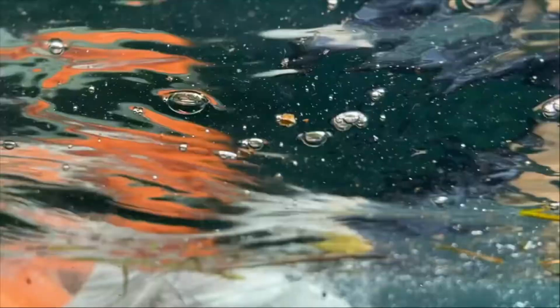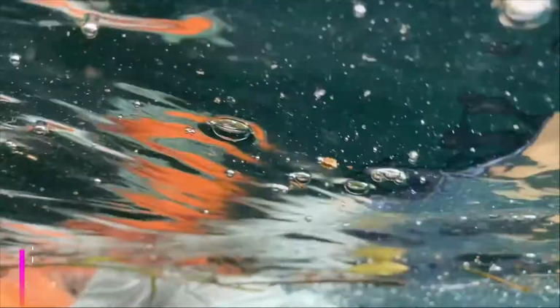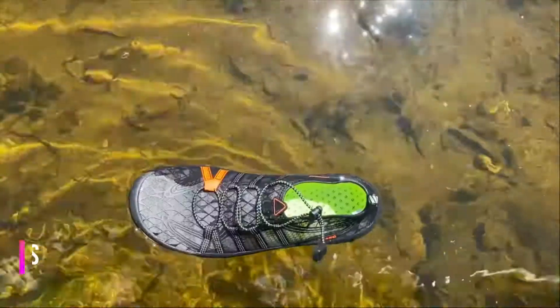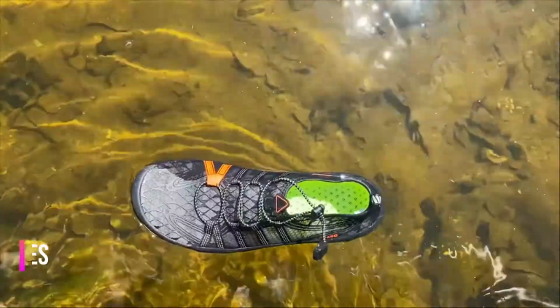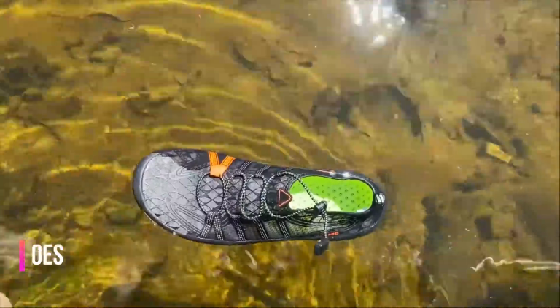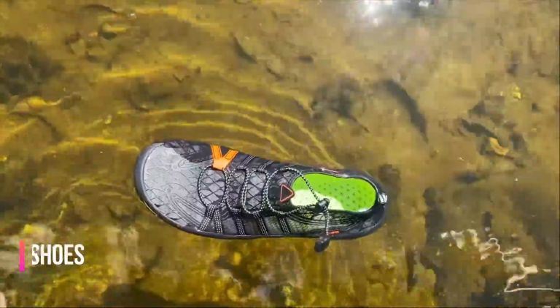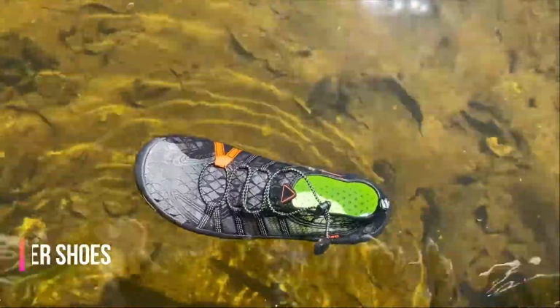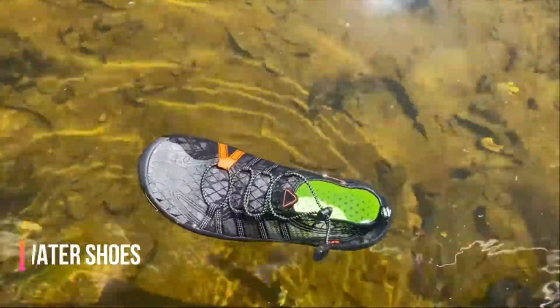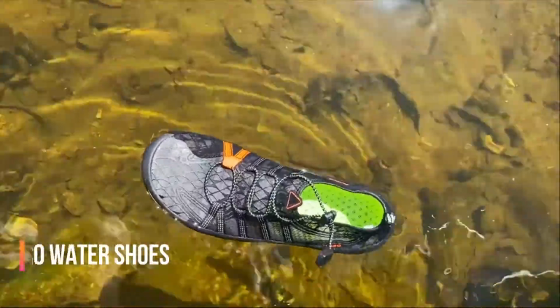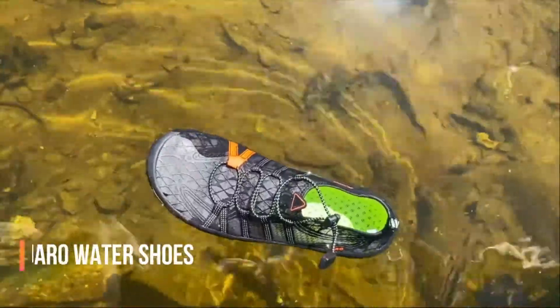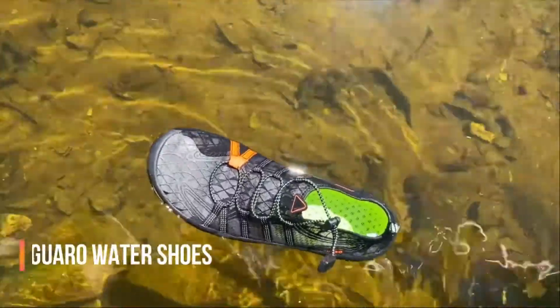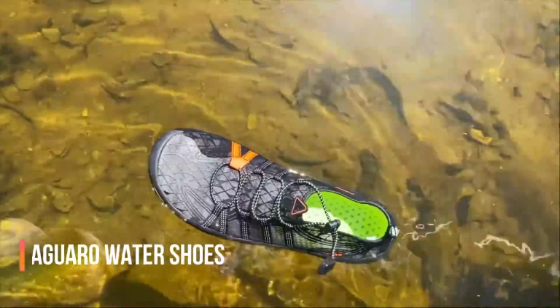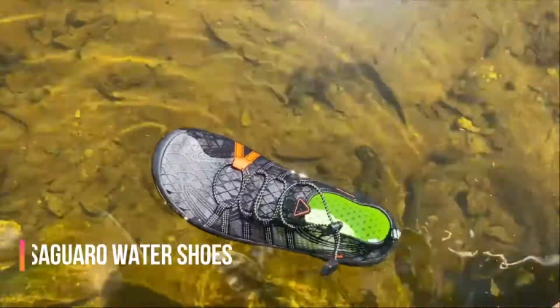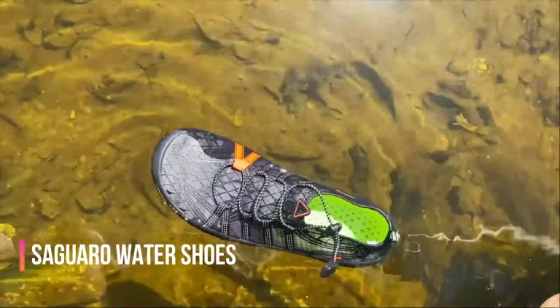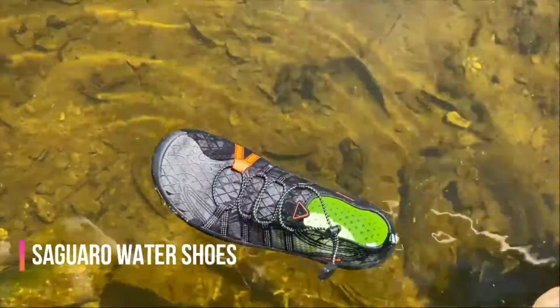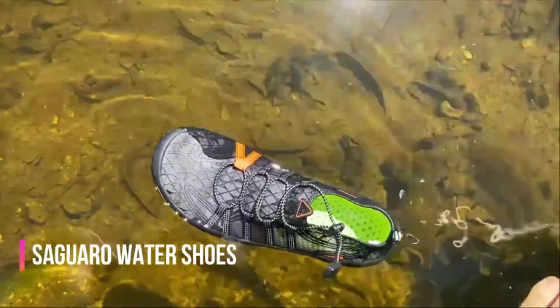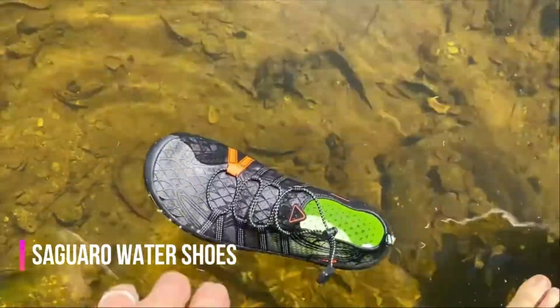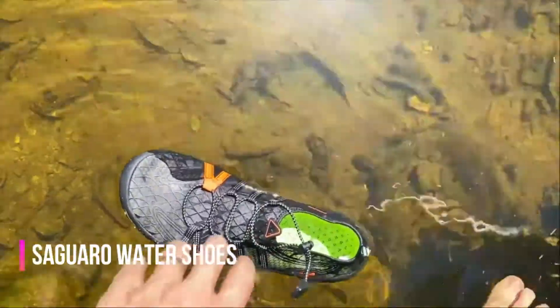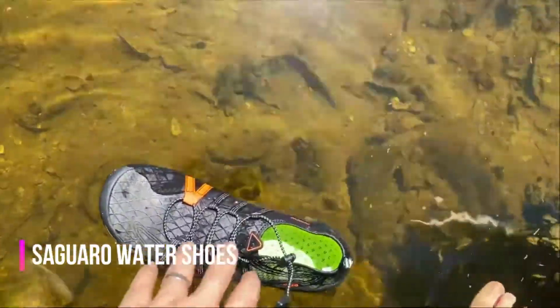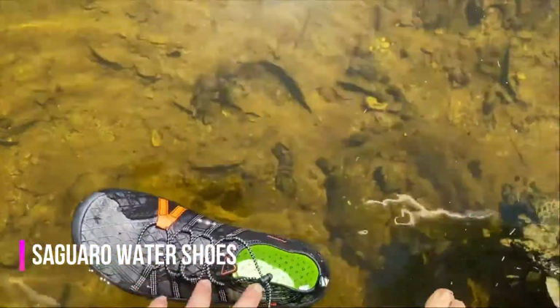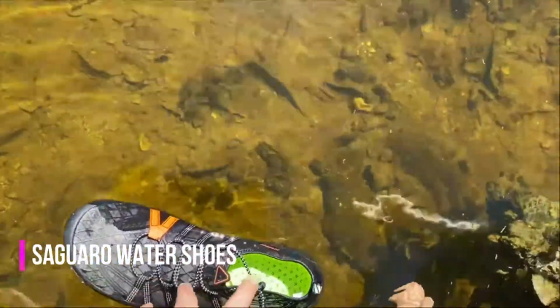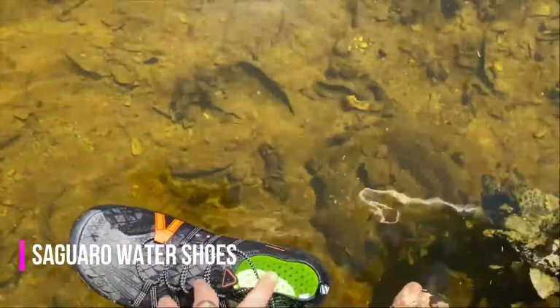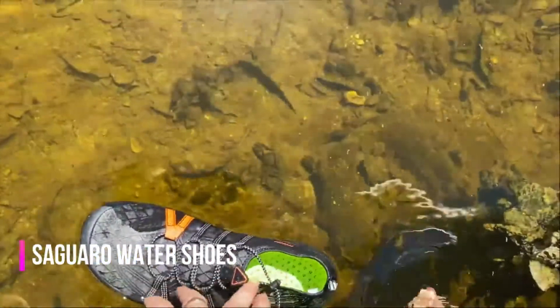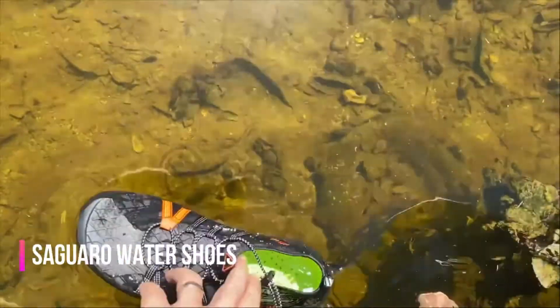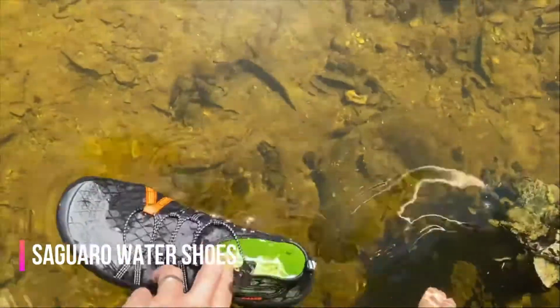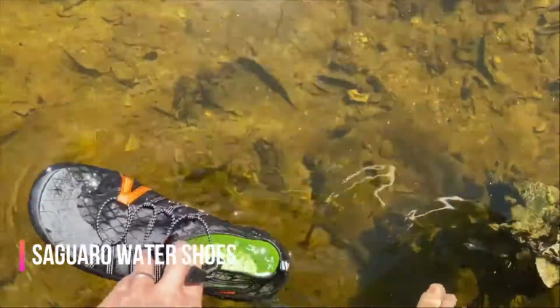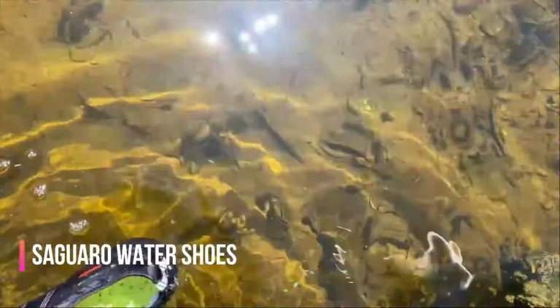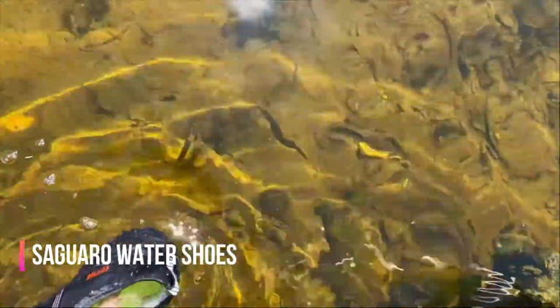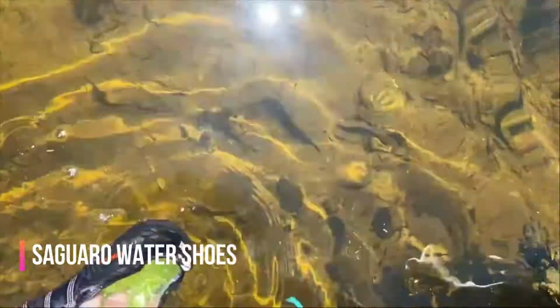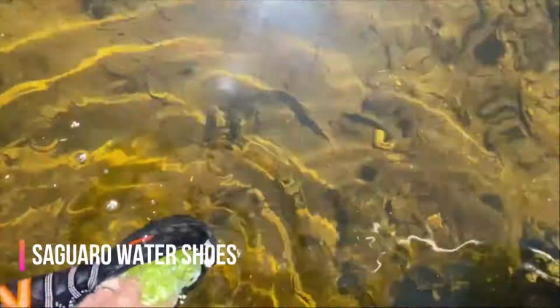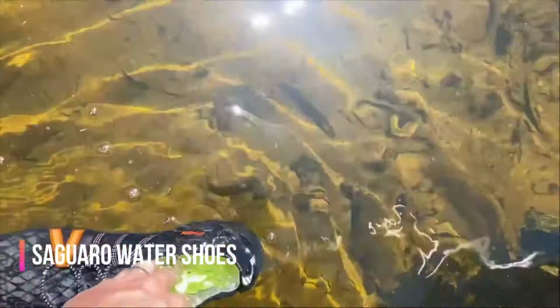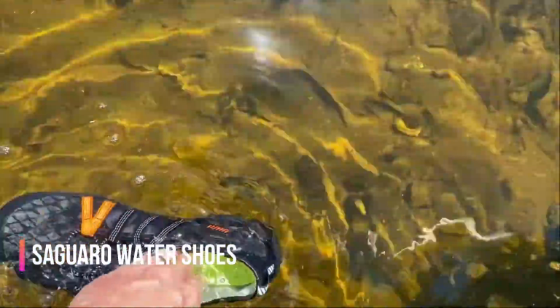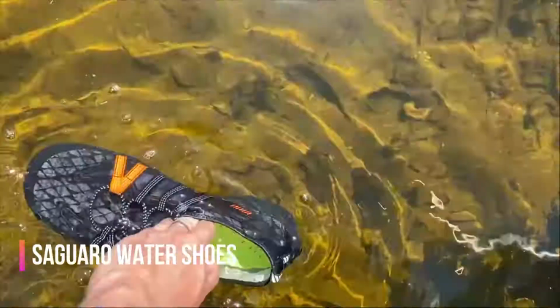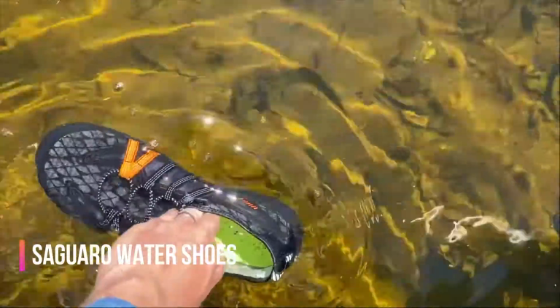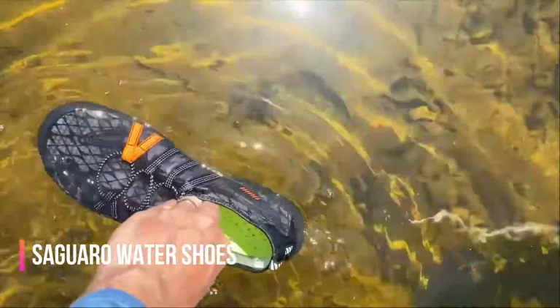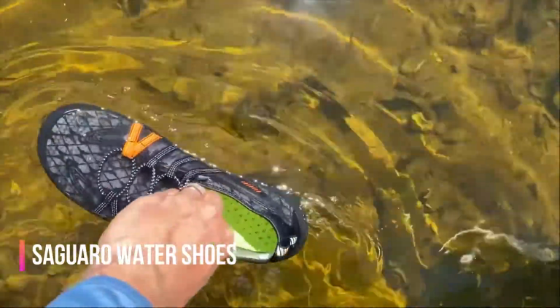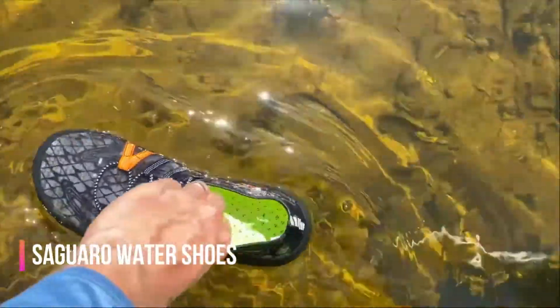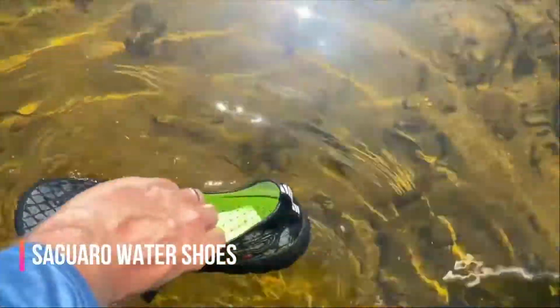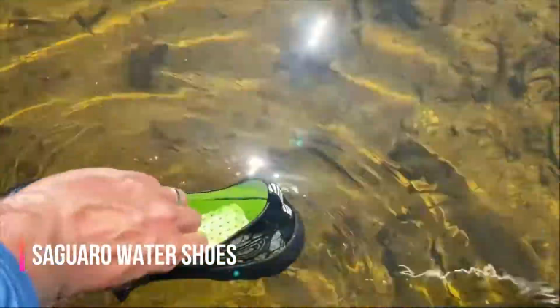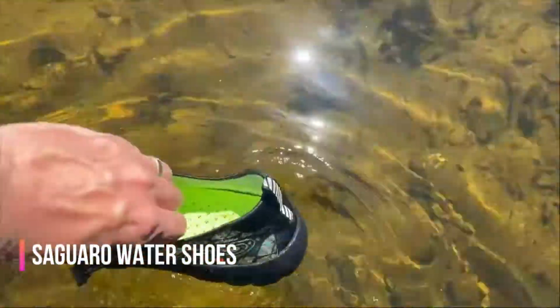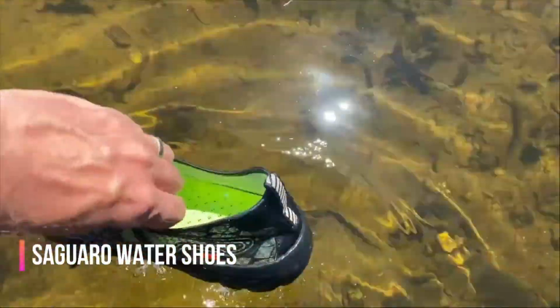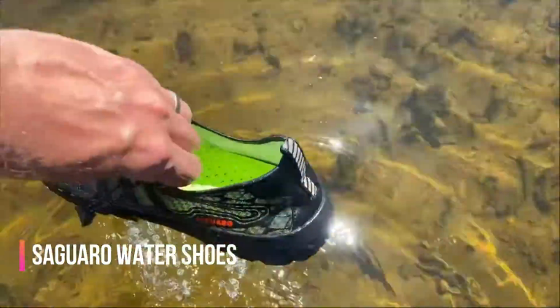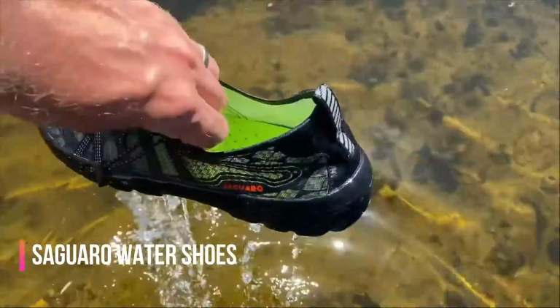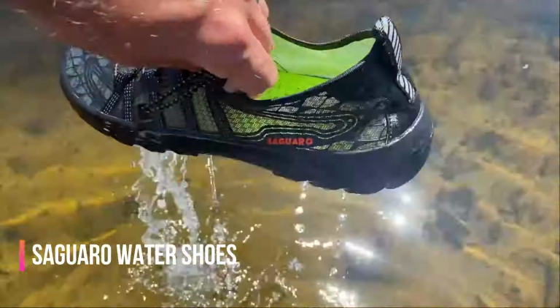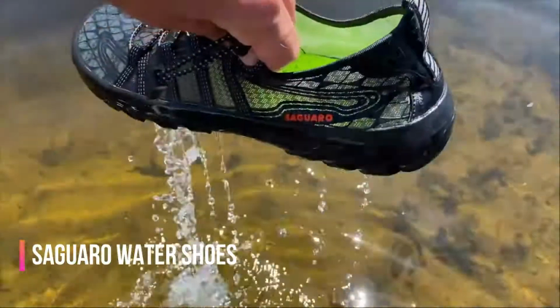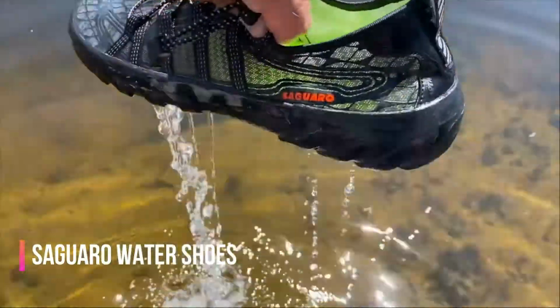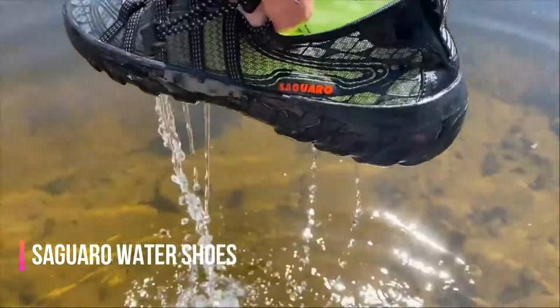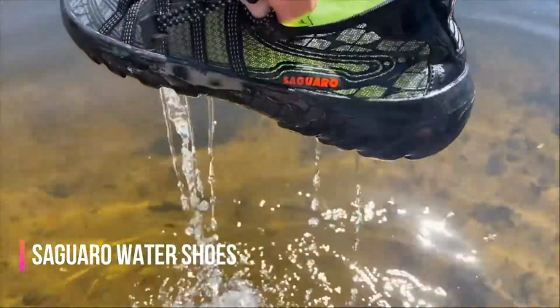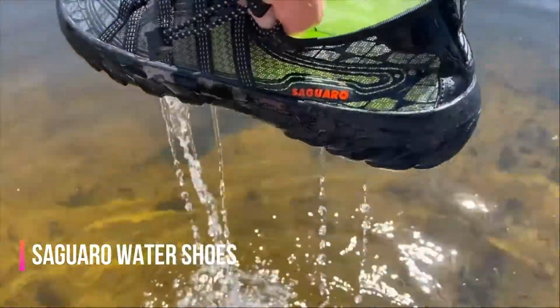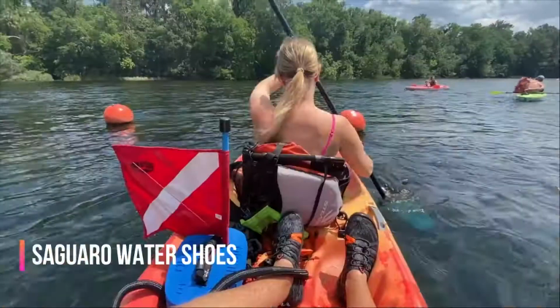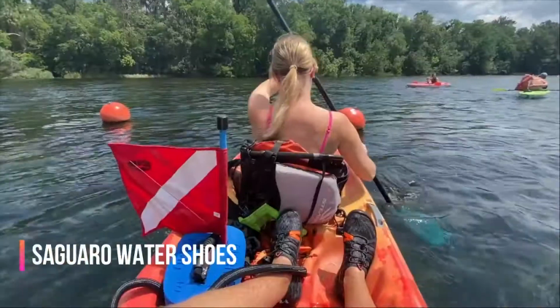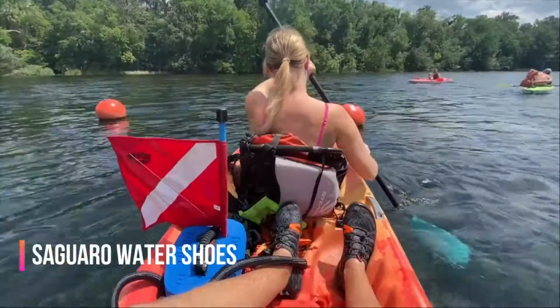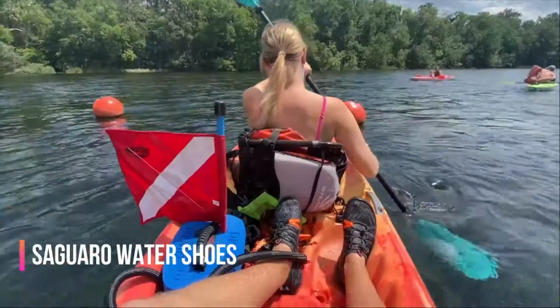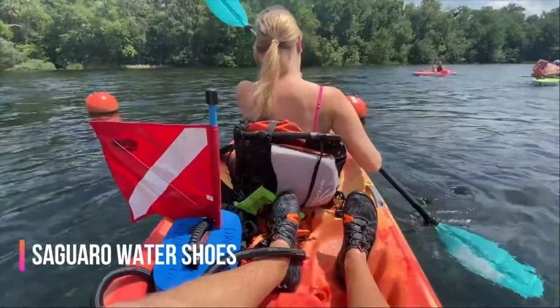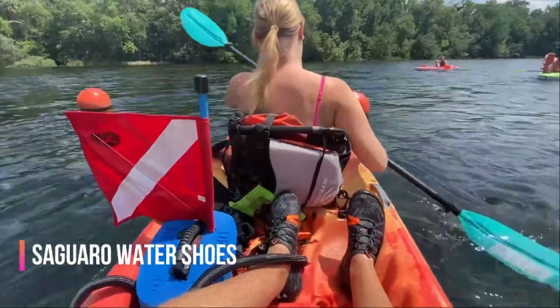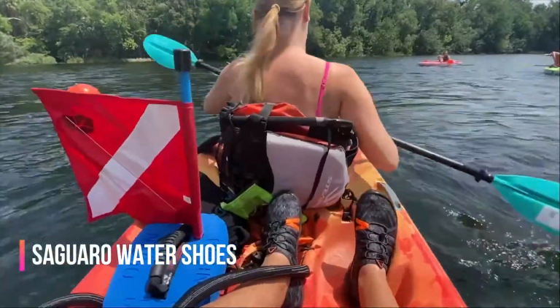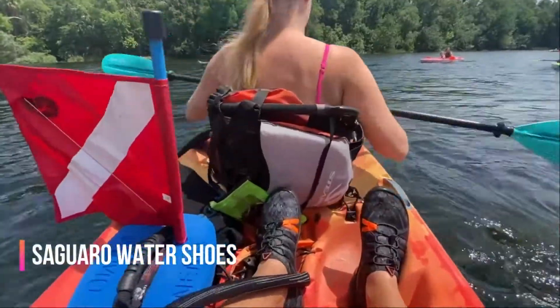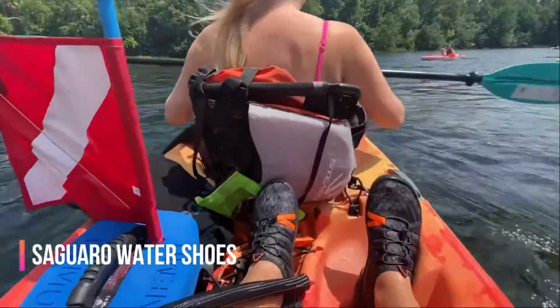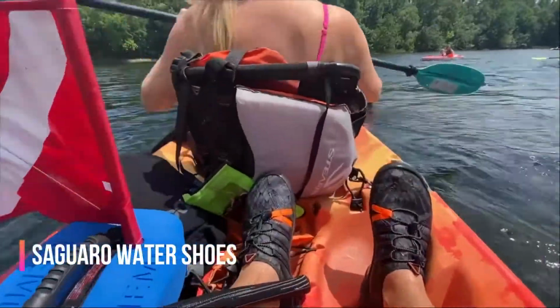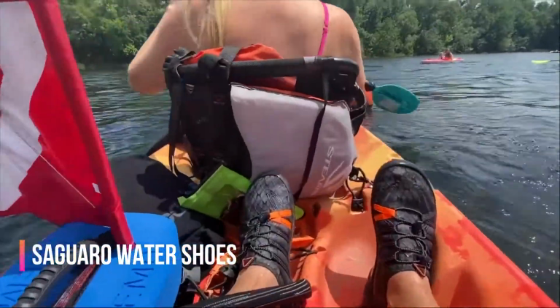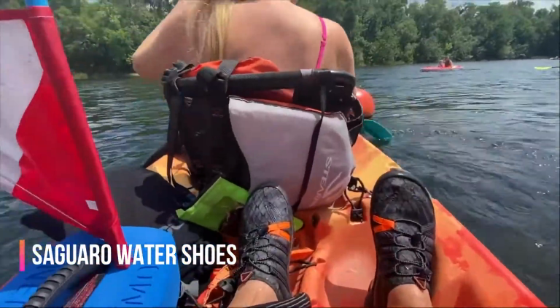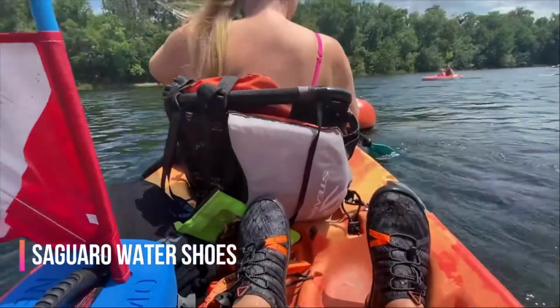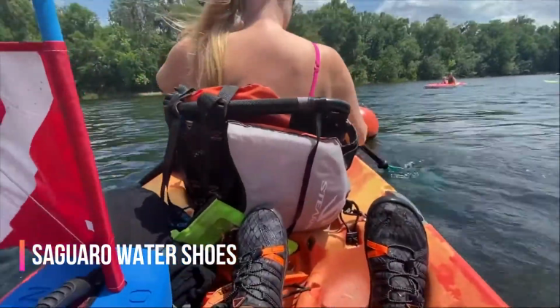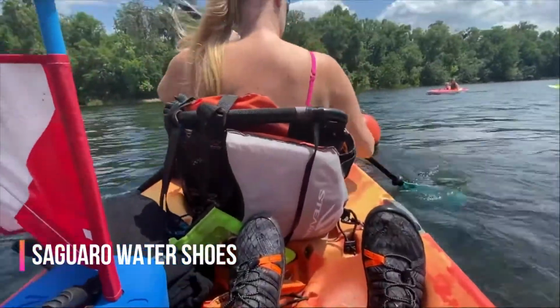One important feature that we look for in a water shoe is that it floats, and I really don't have to describe to you the reasons why that would be important.